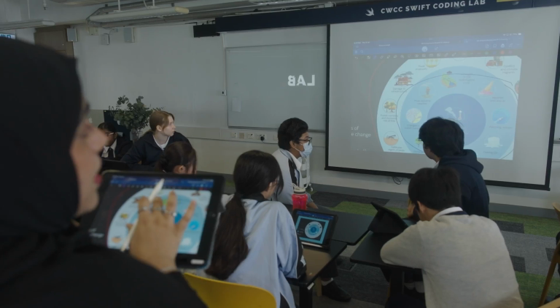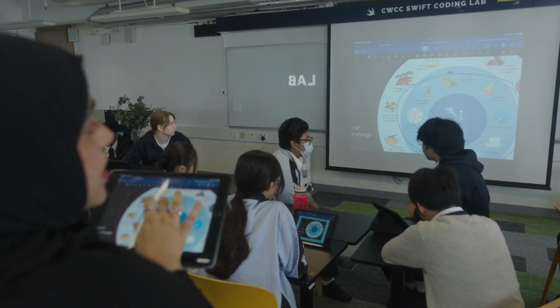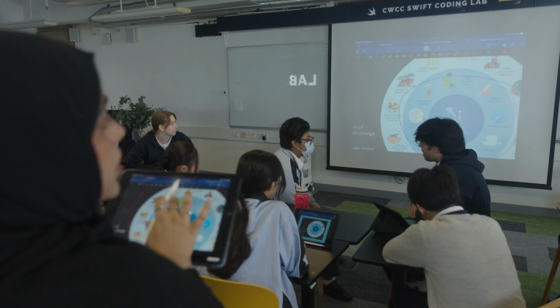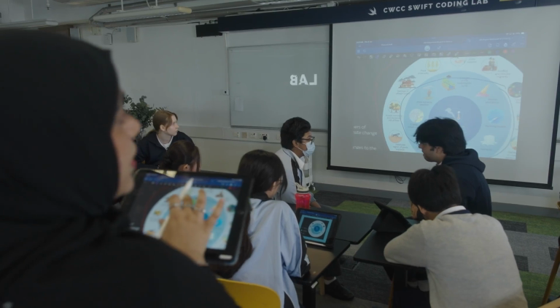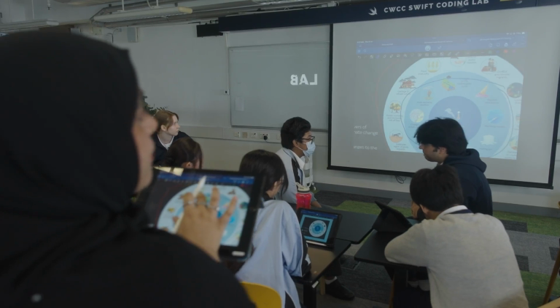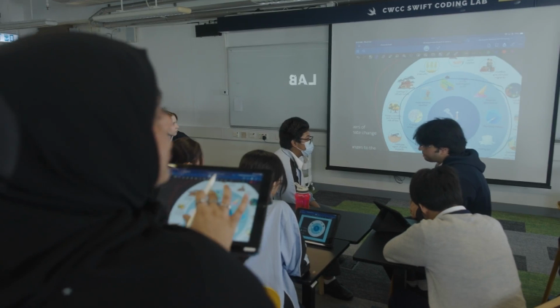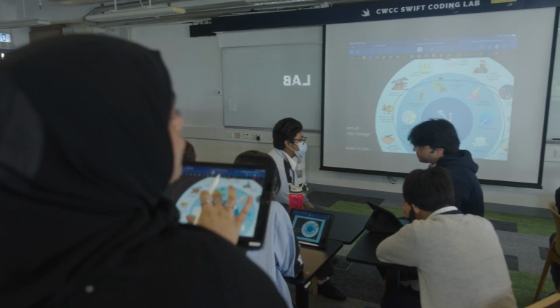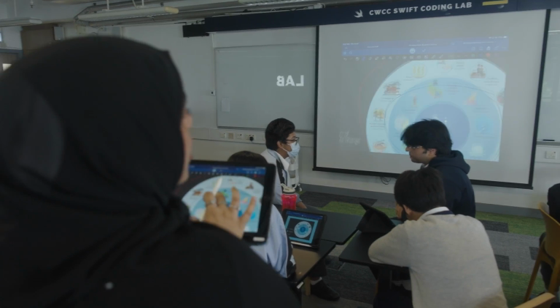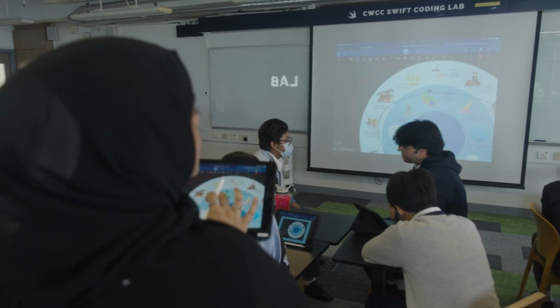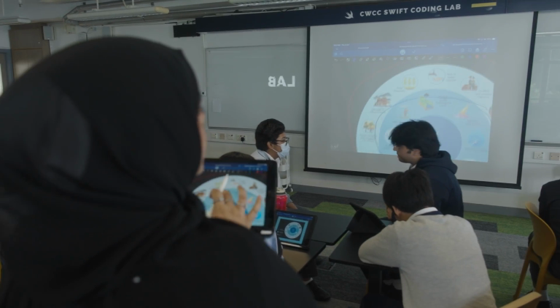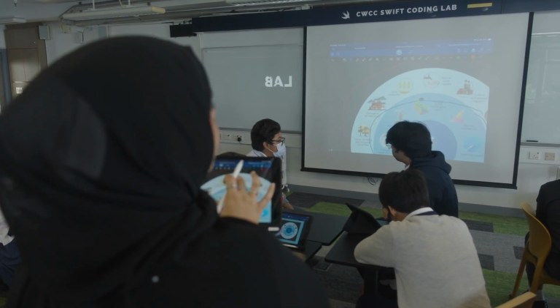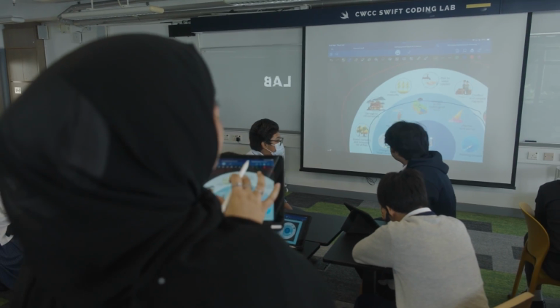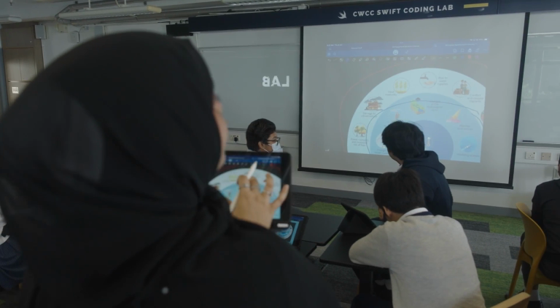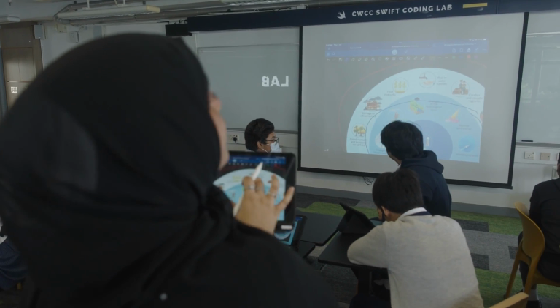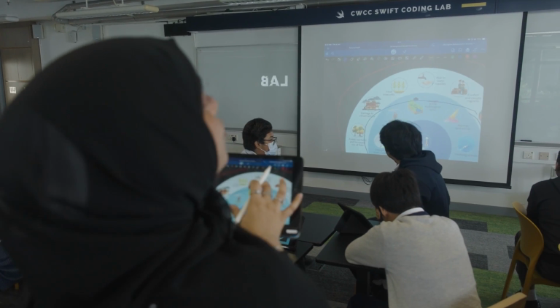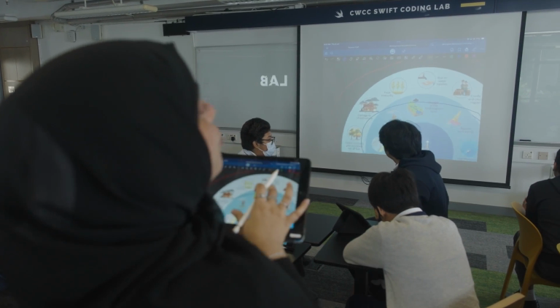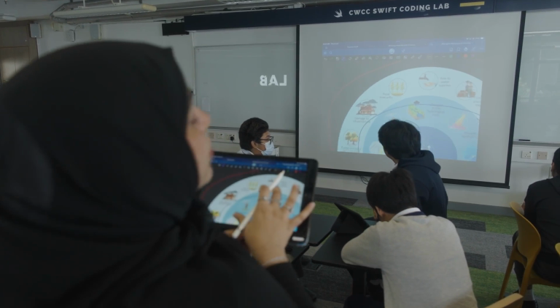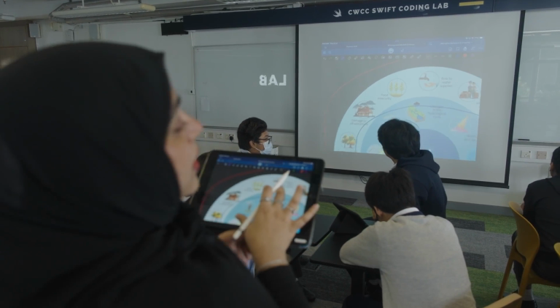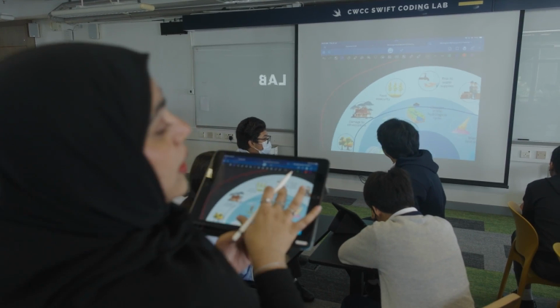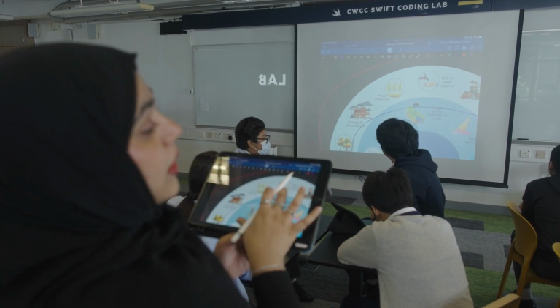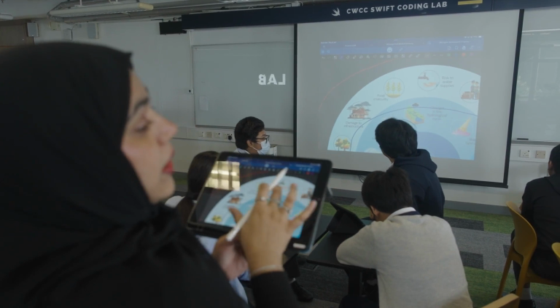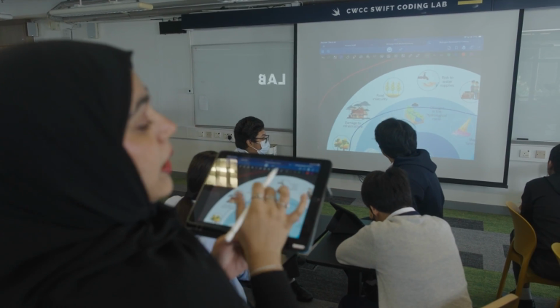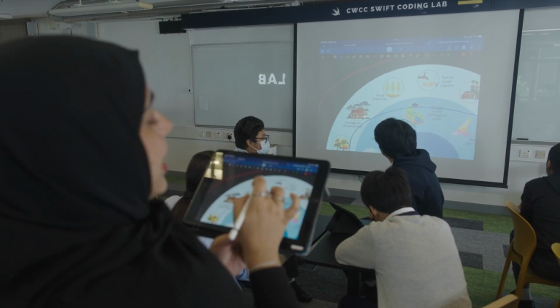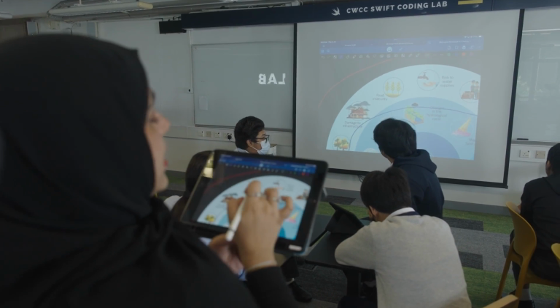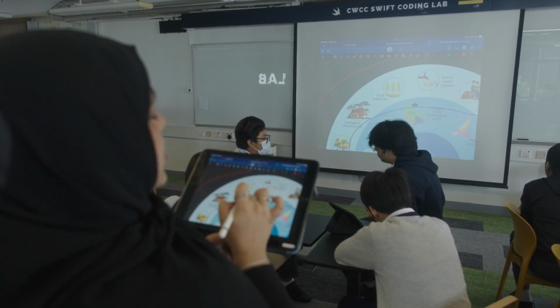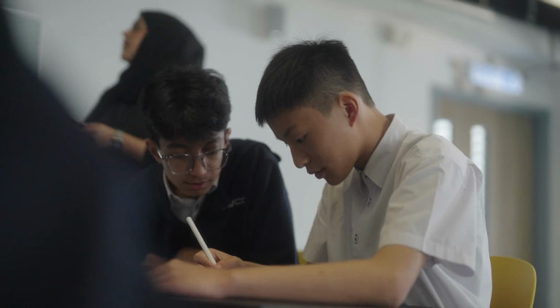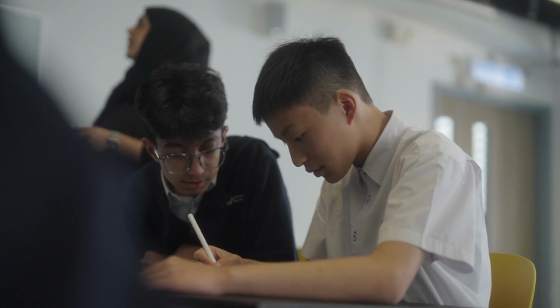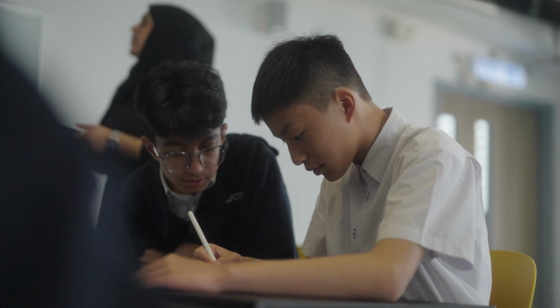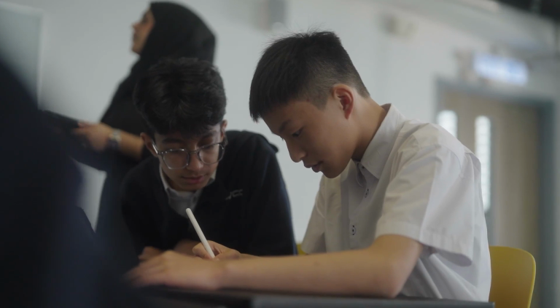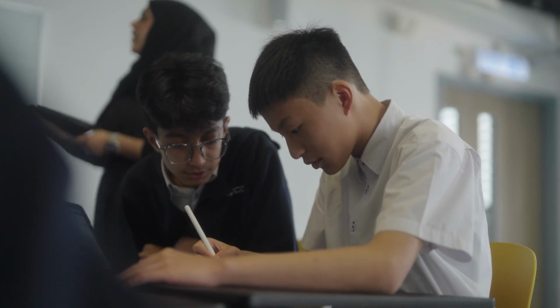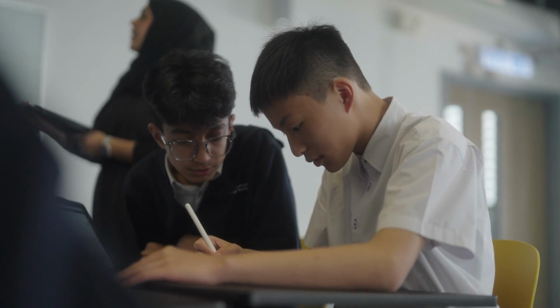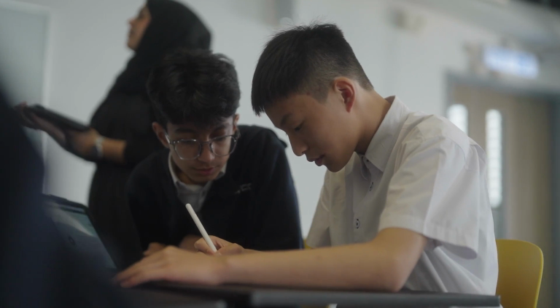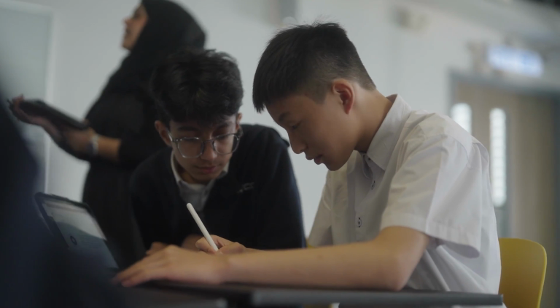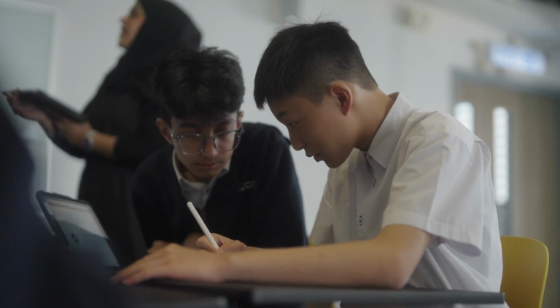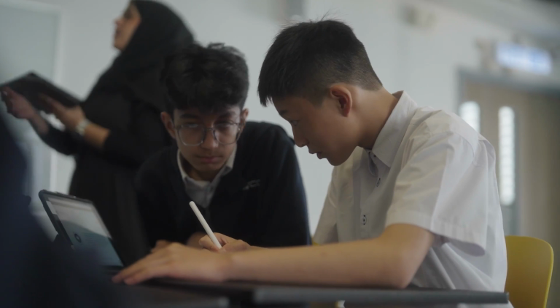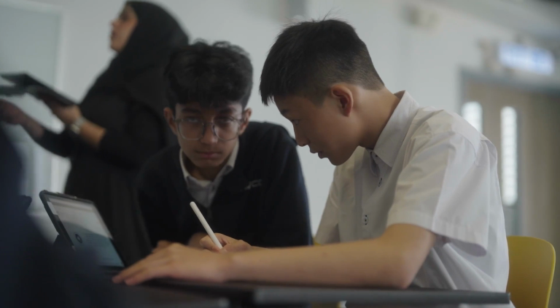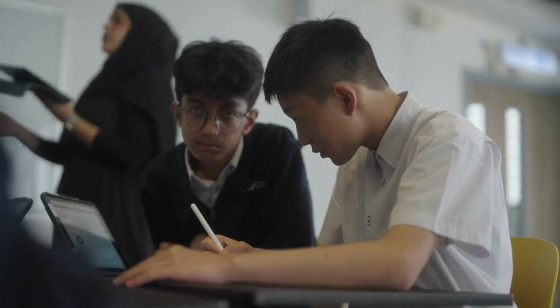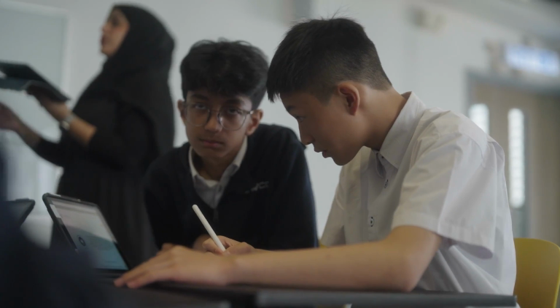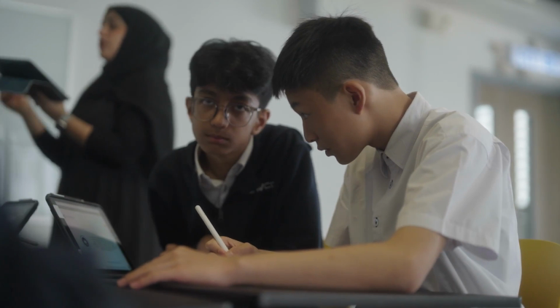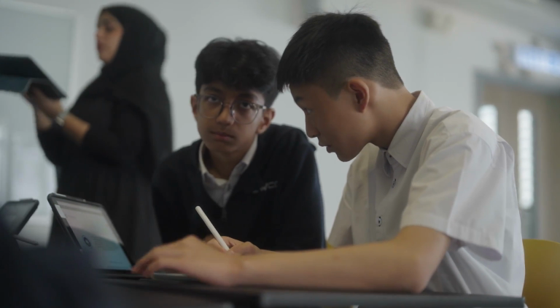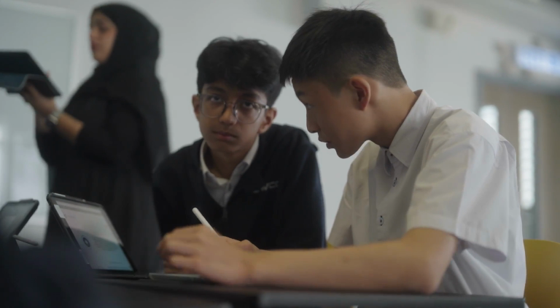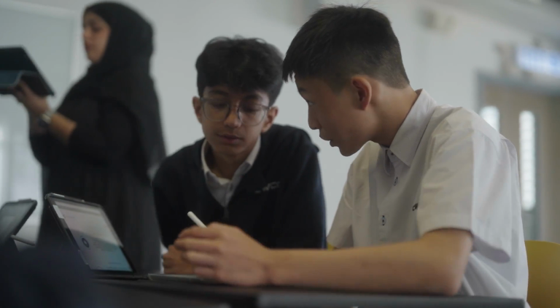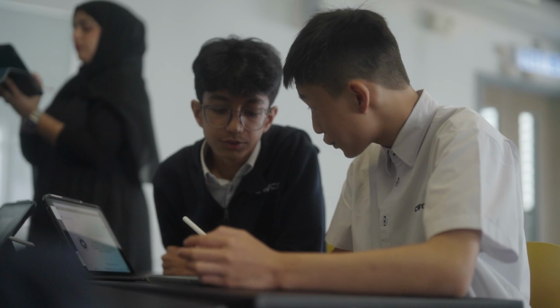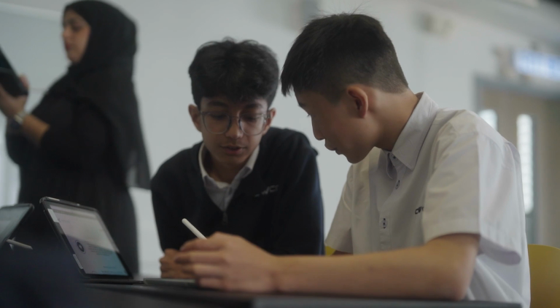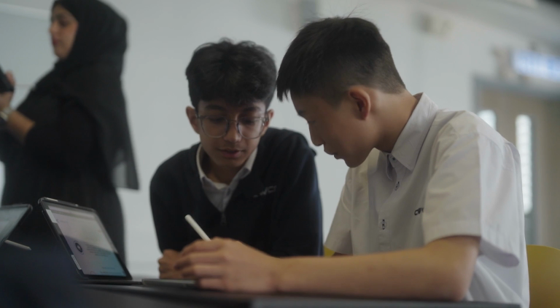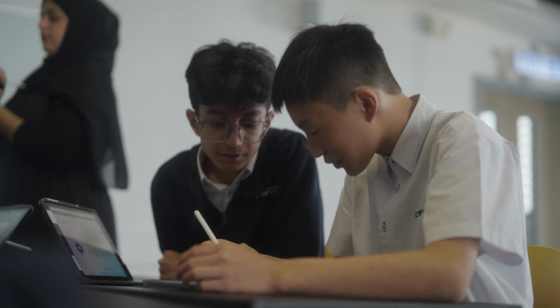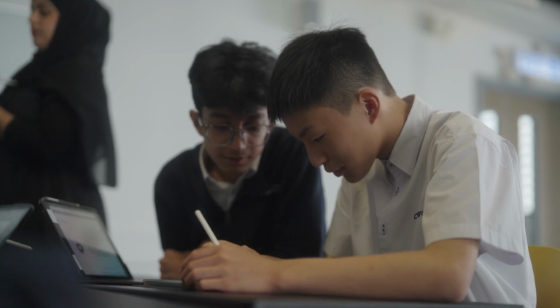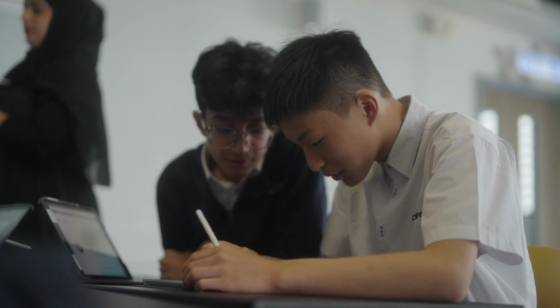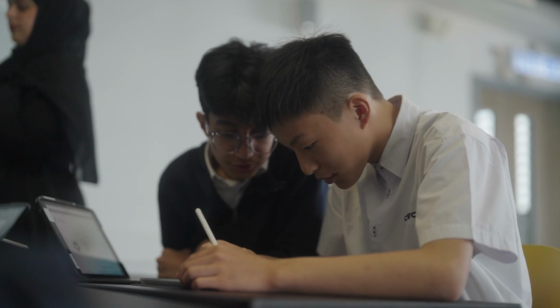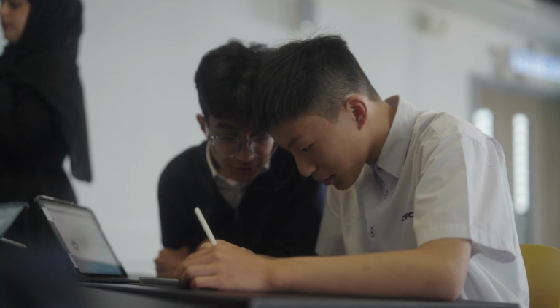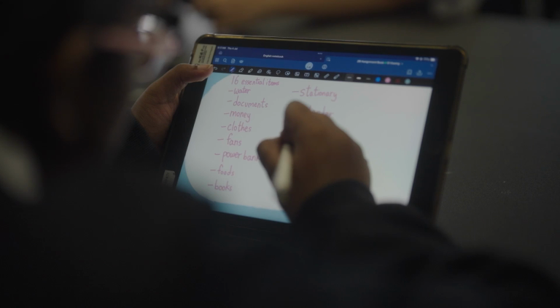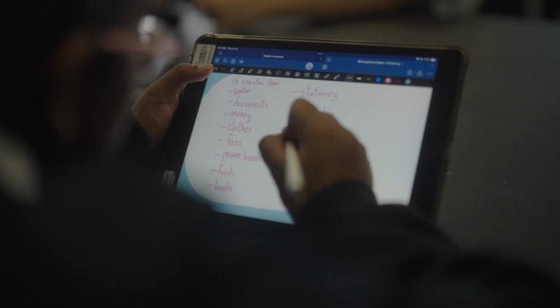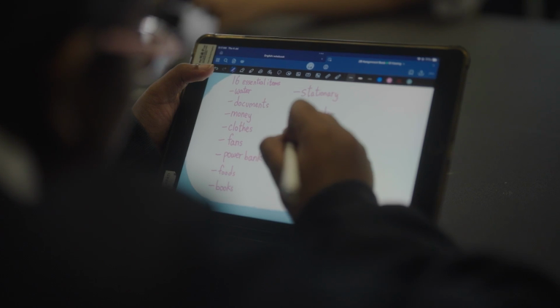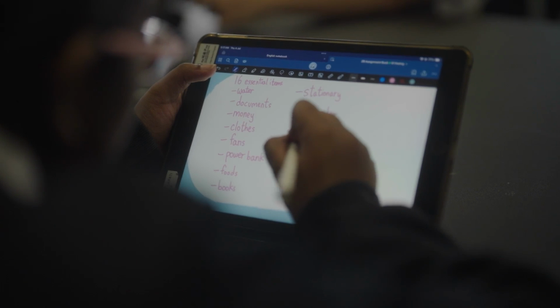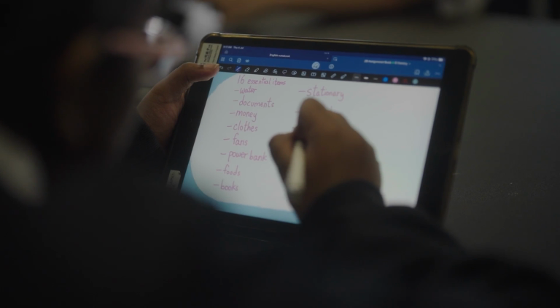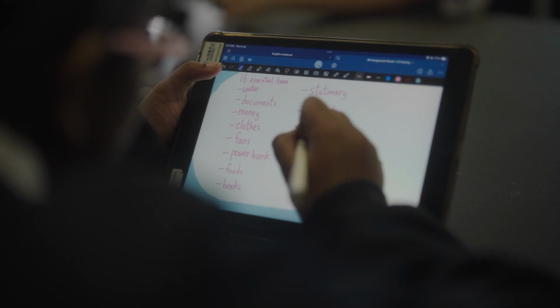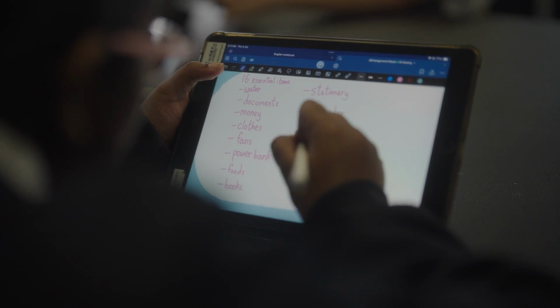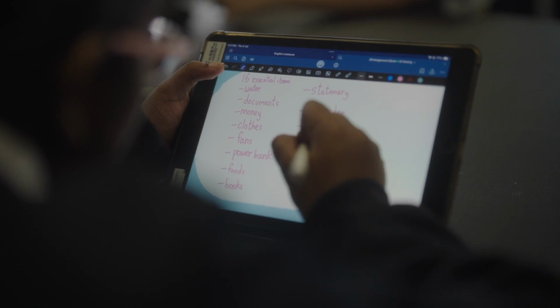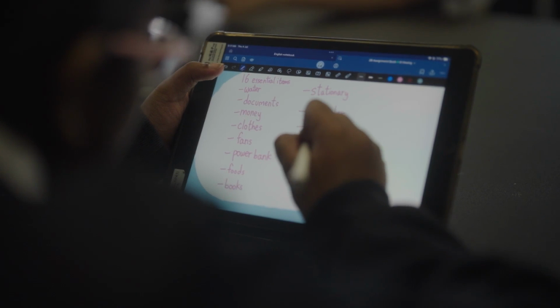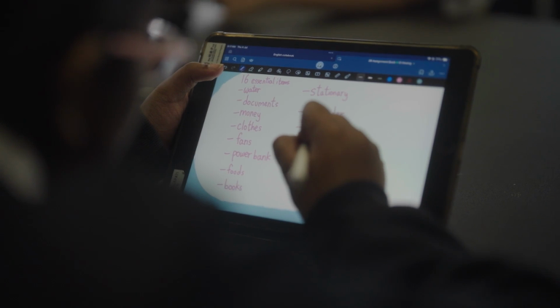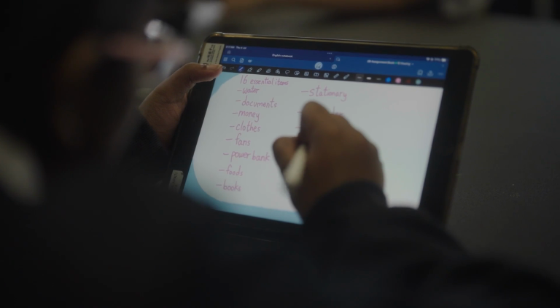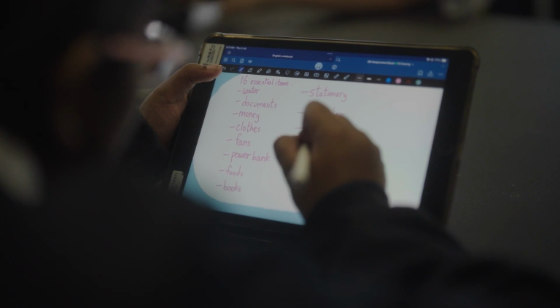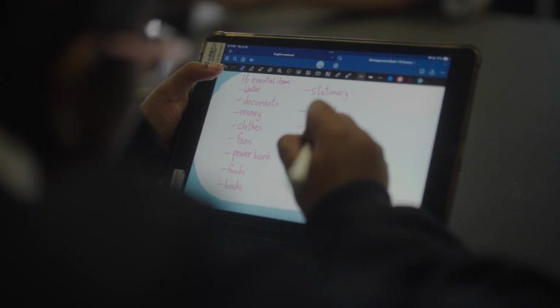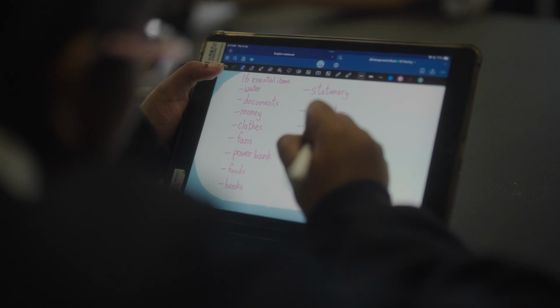But then with GoodNotes Classroom, everyone has access to that assignment paper that we have. They can all just write it out right away.